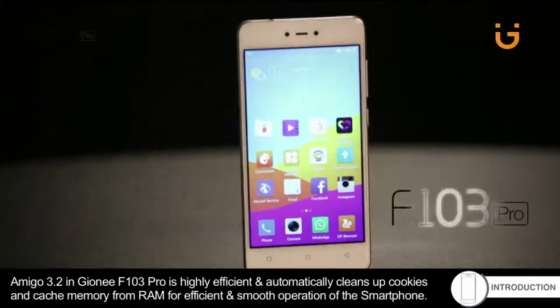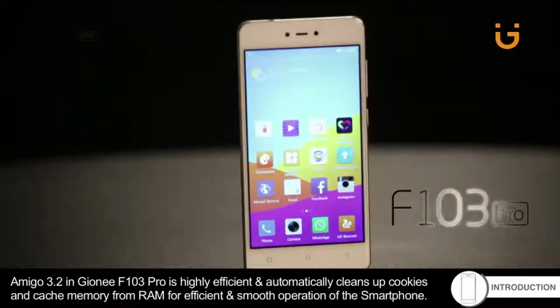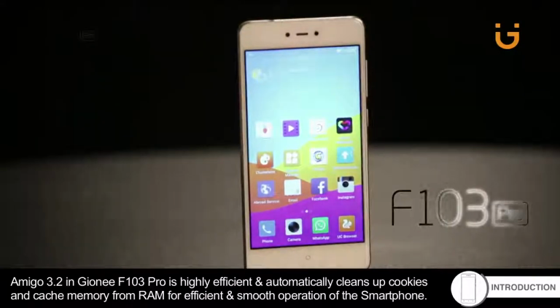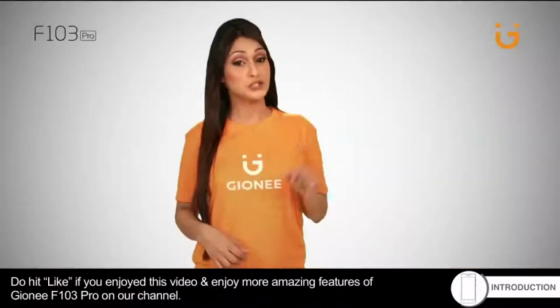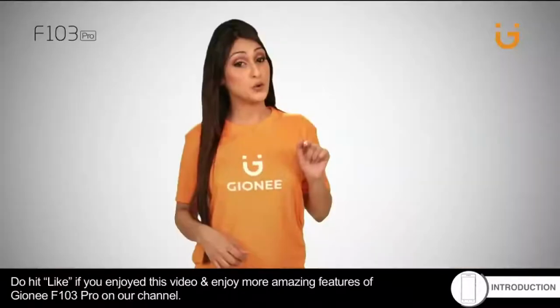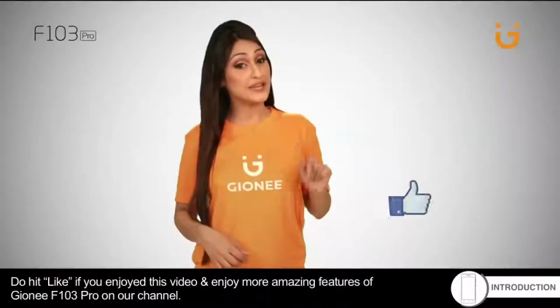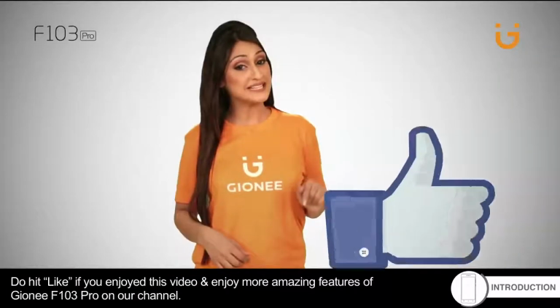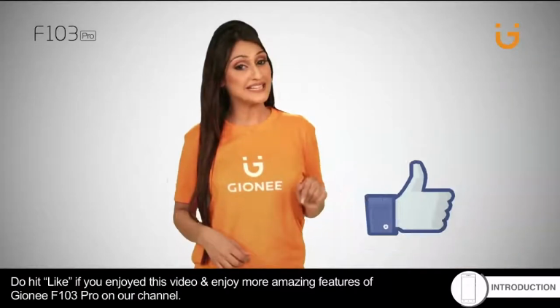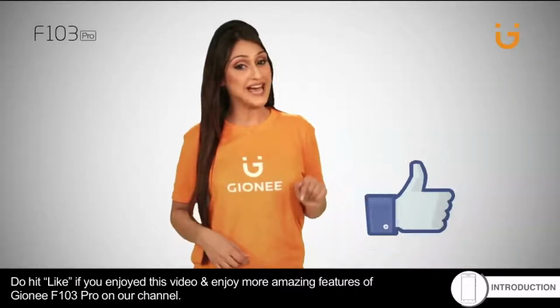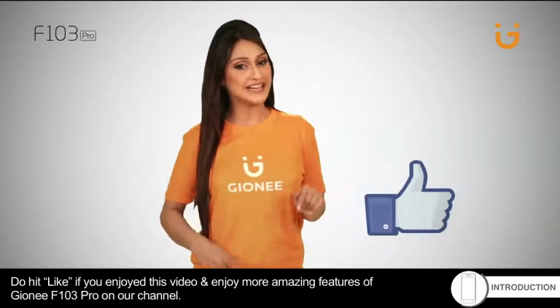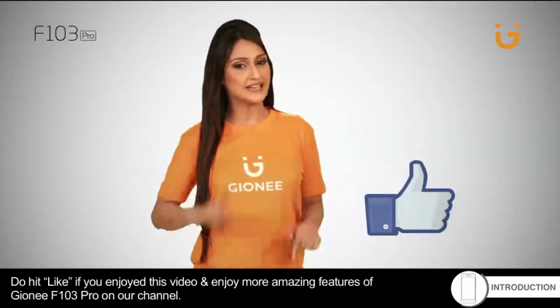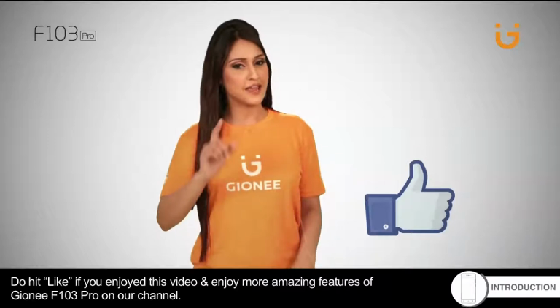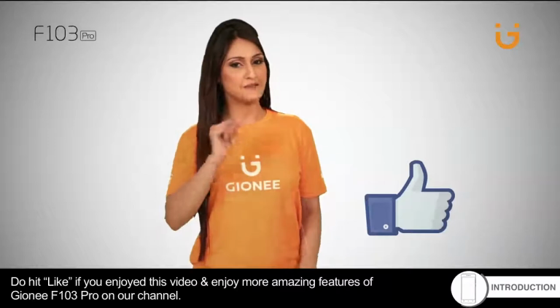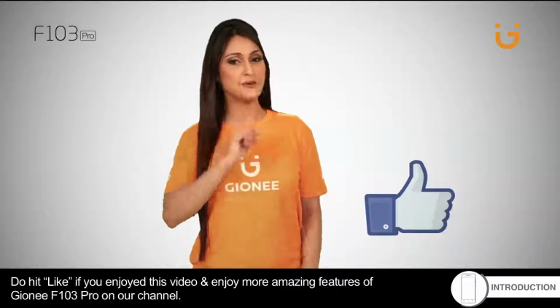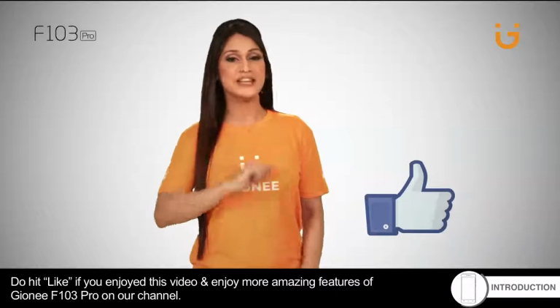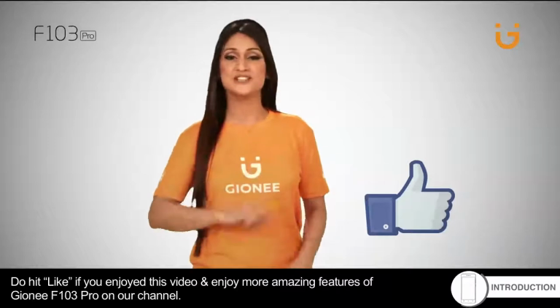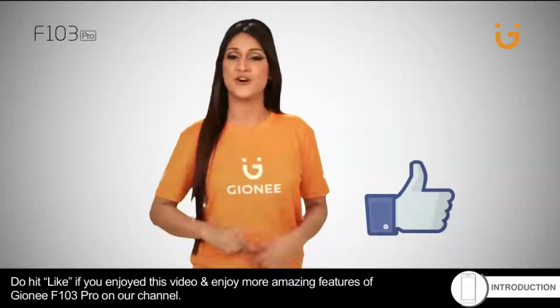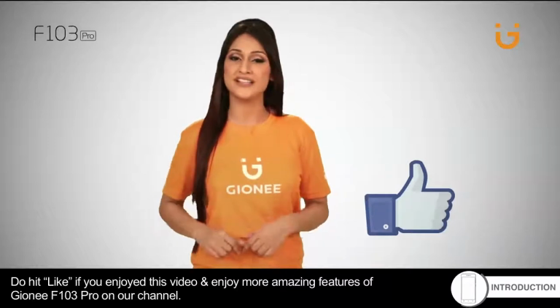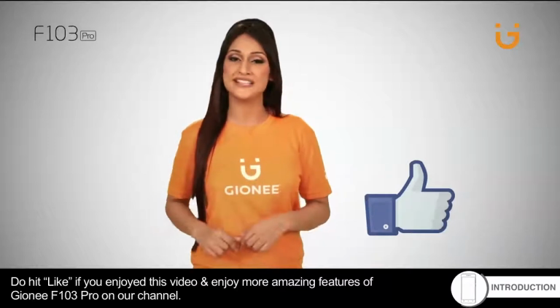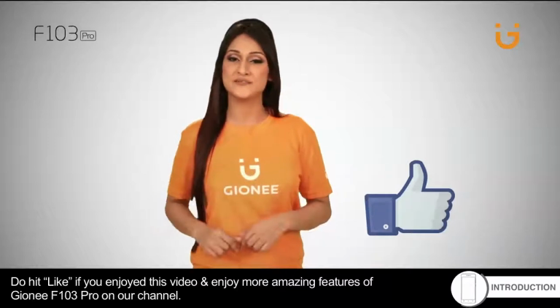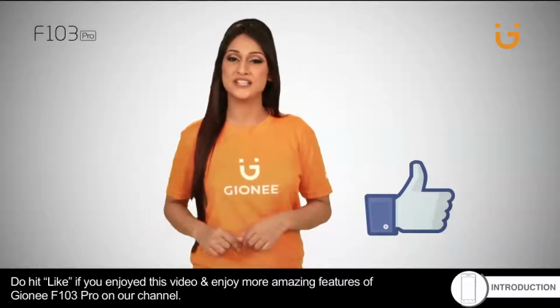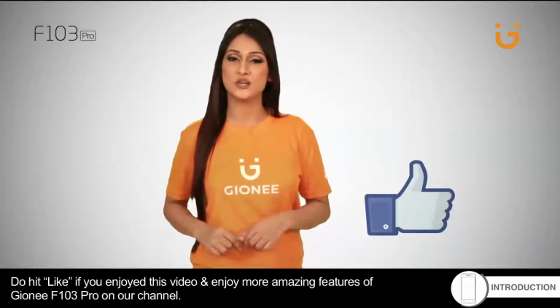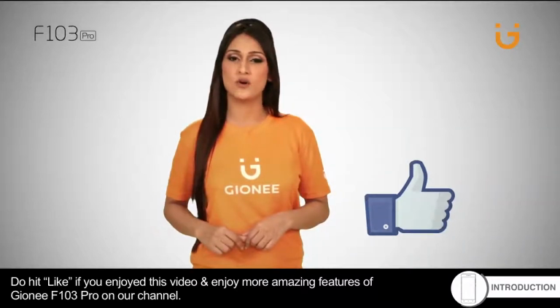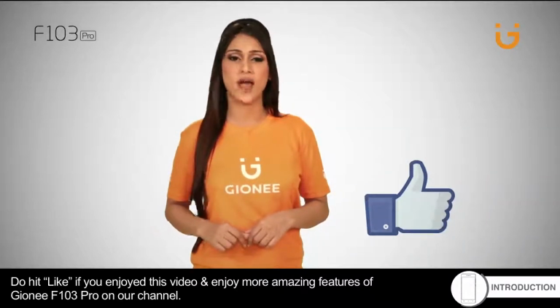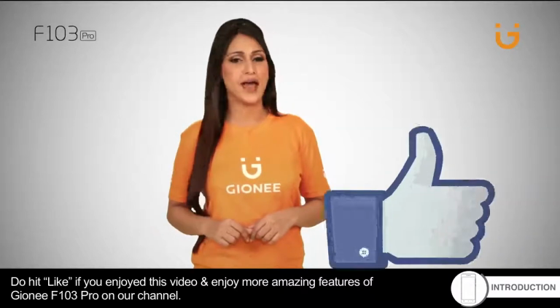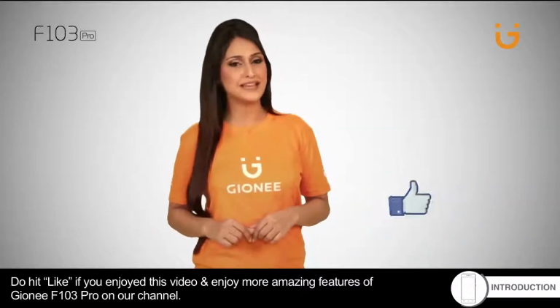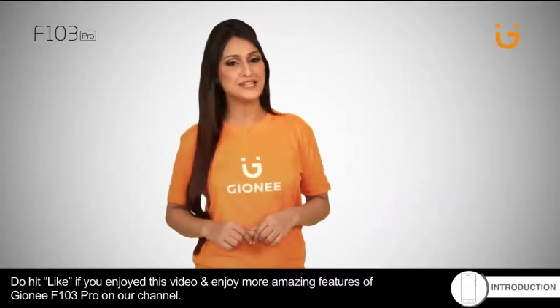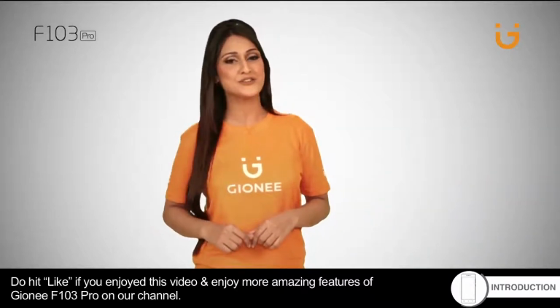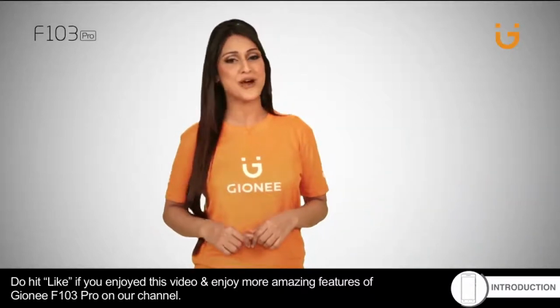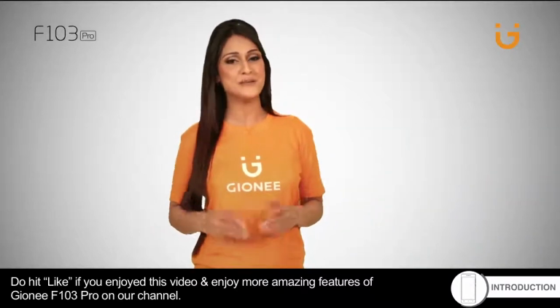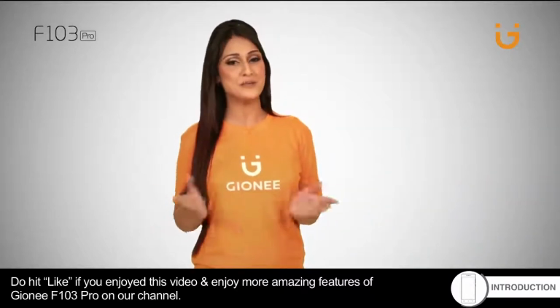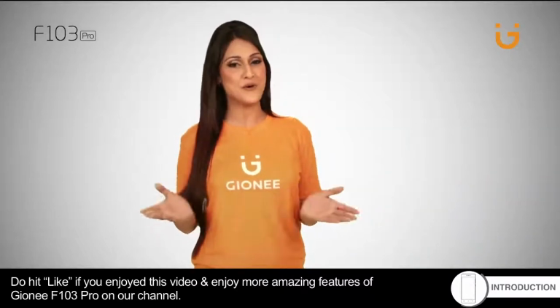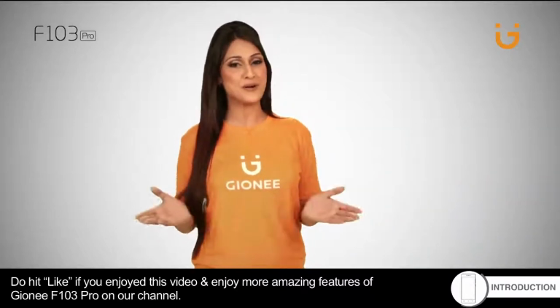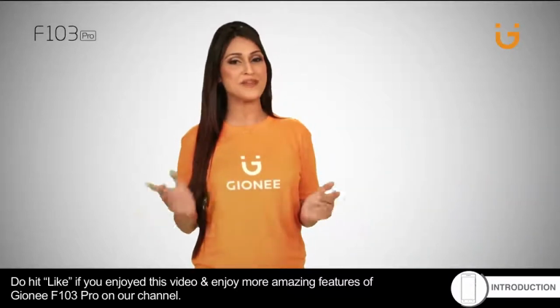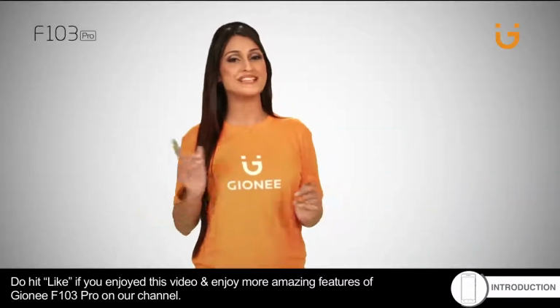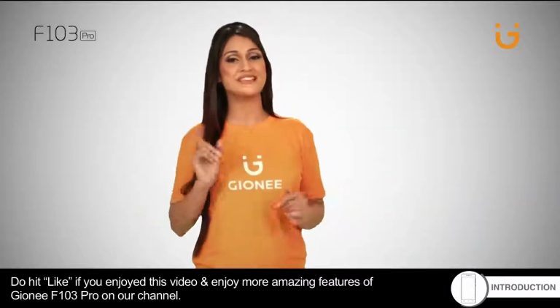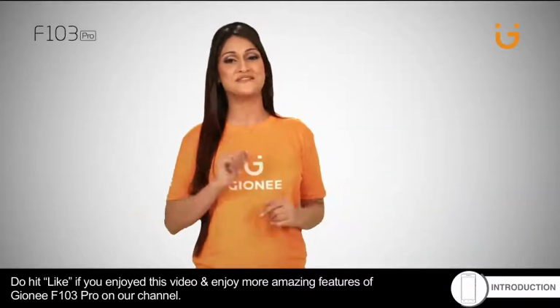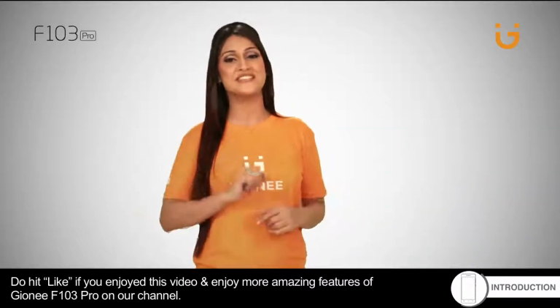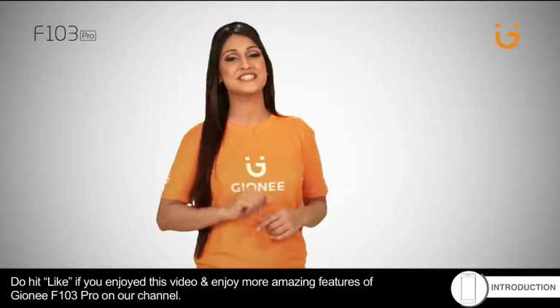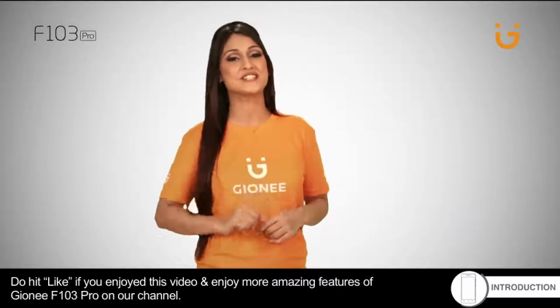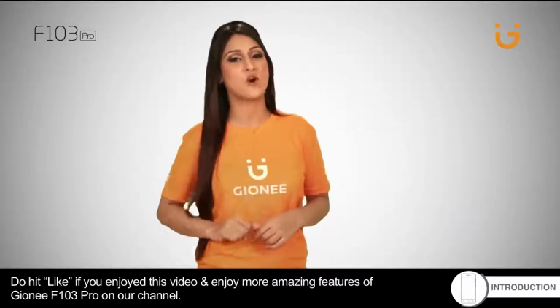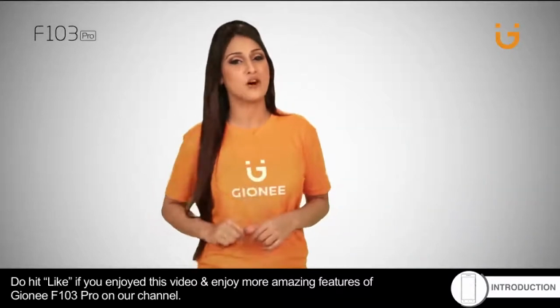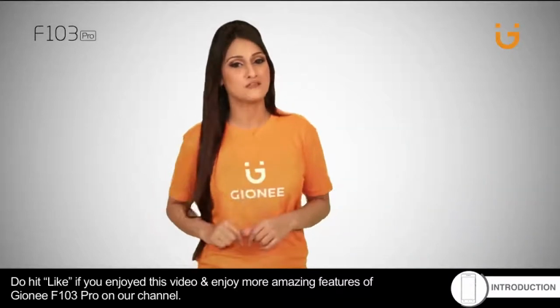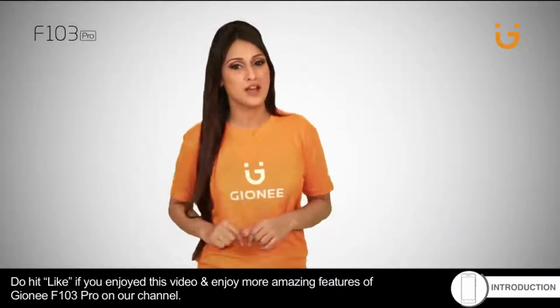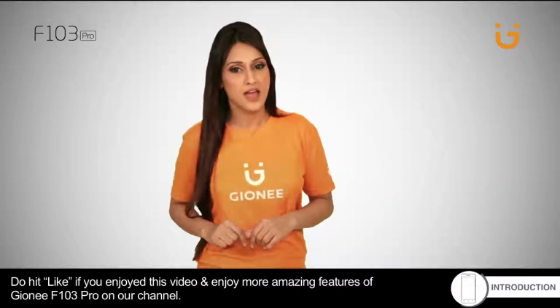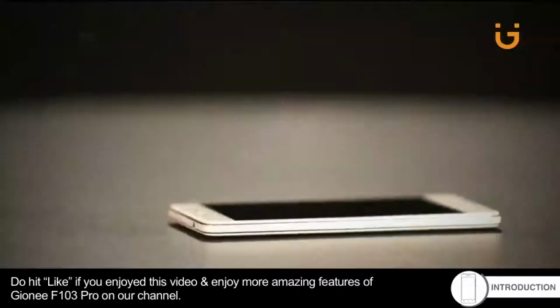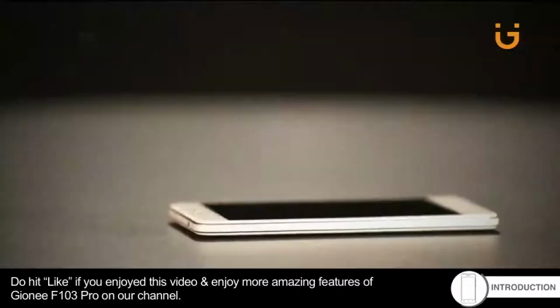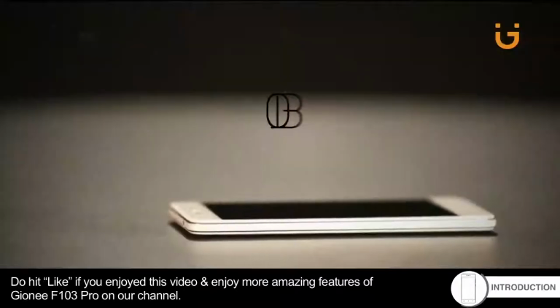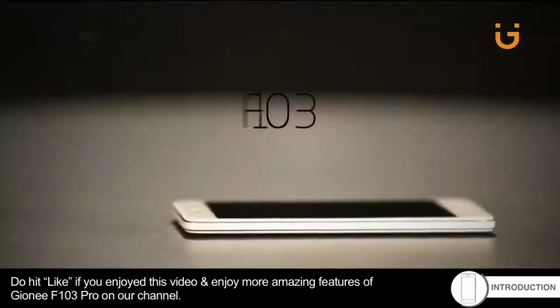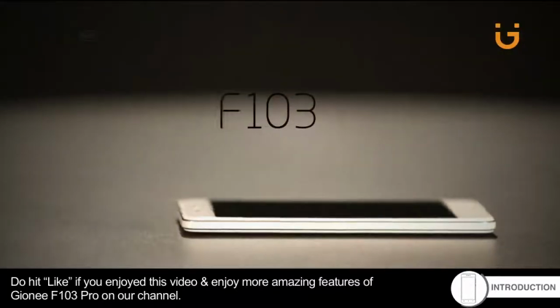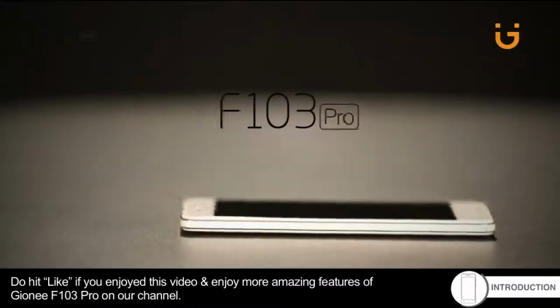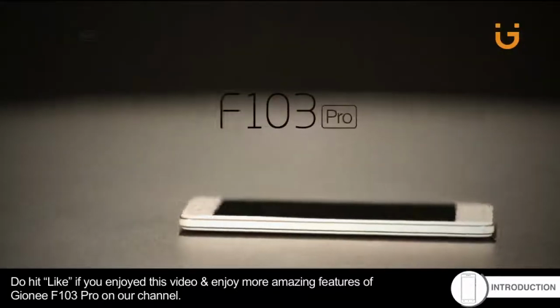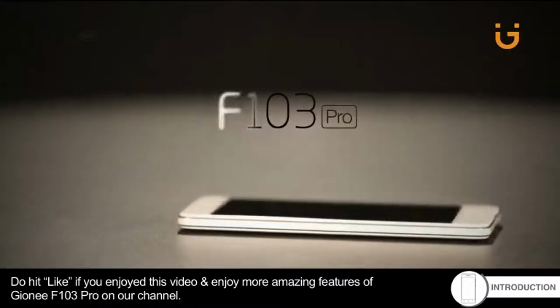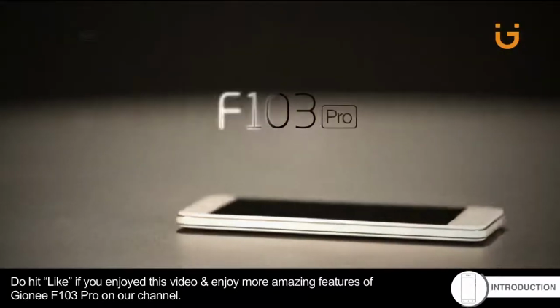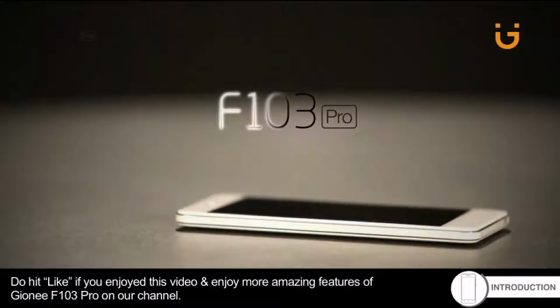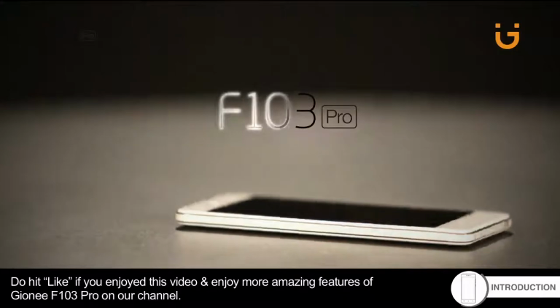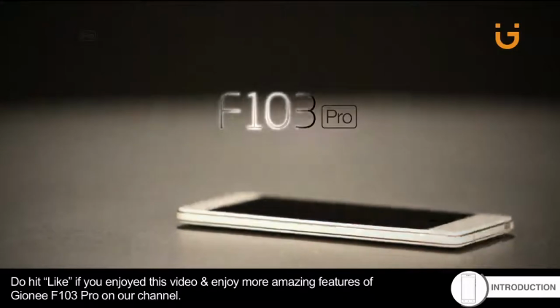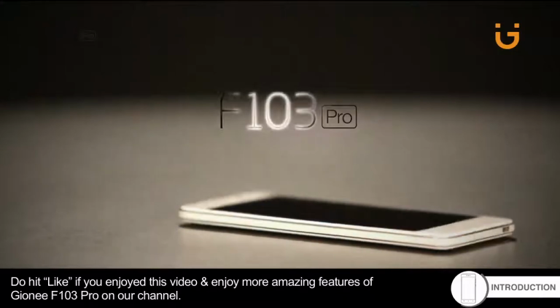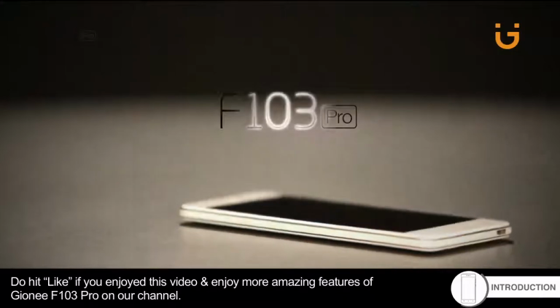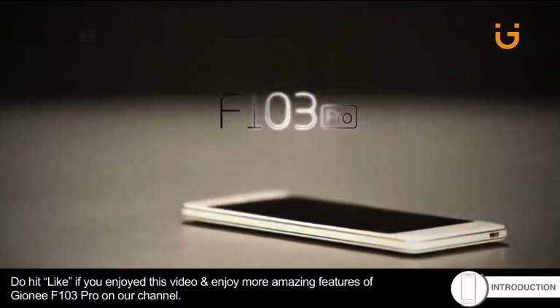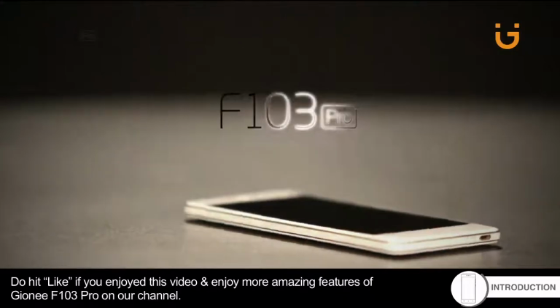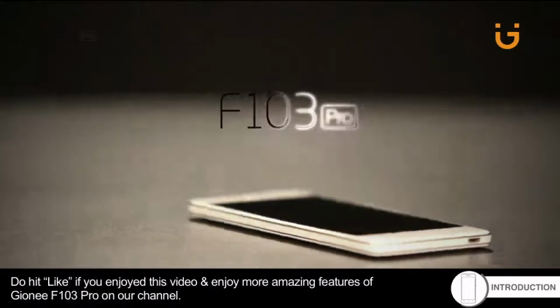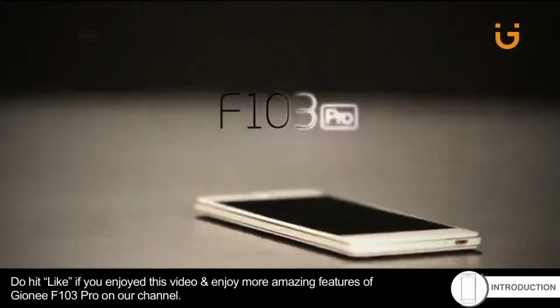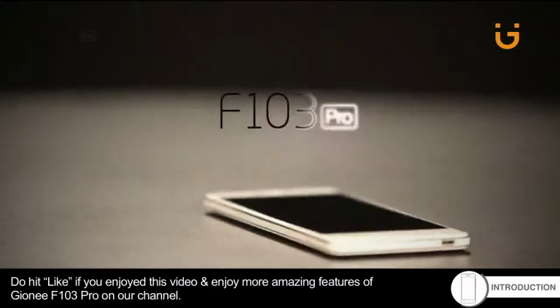Do hit like if you enjoyed this video and enjoy more amazing features of the F103 Pro on our channel.